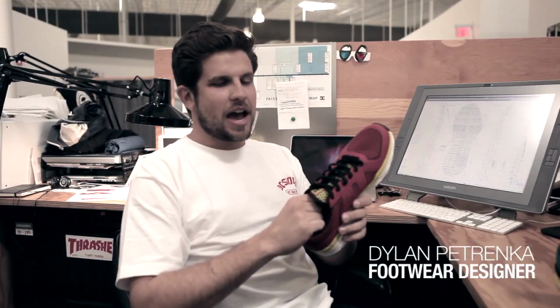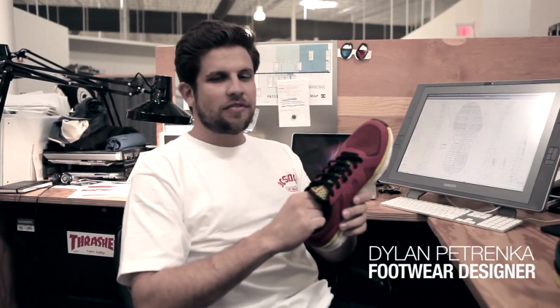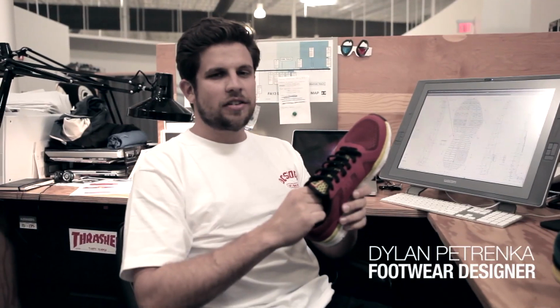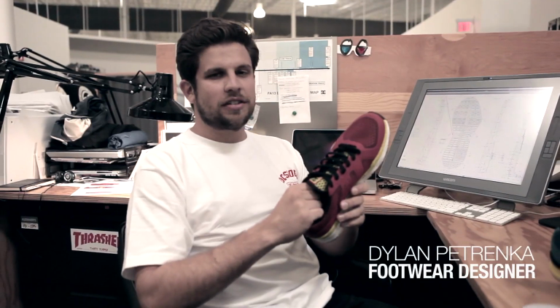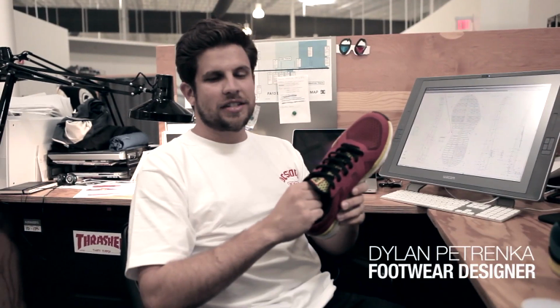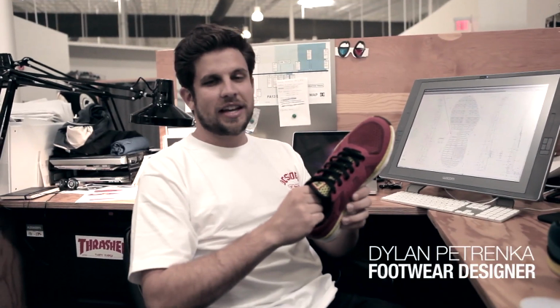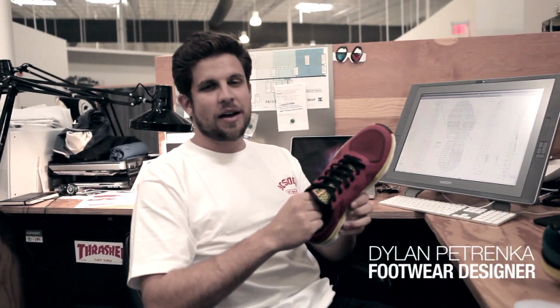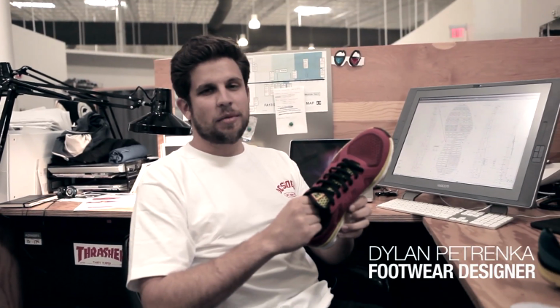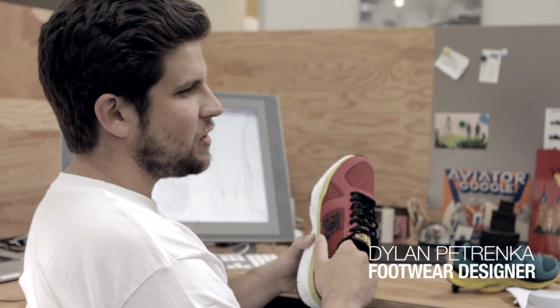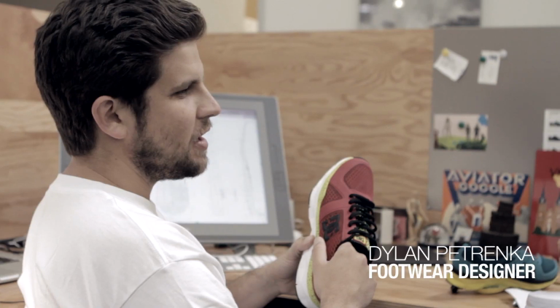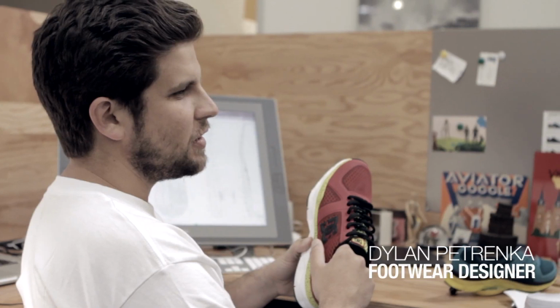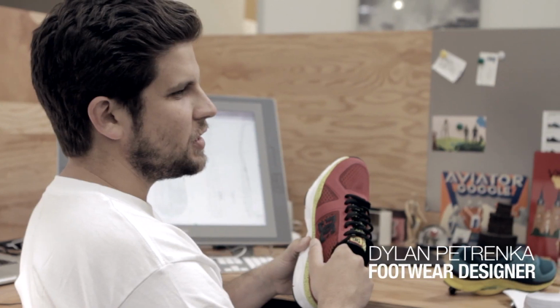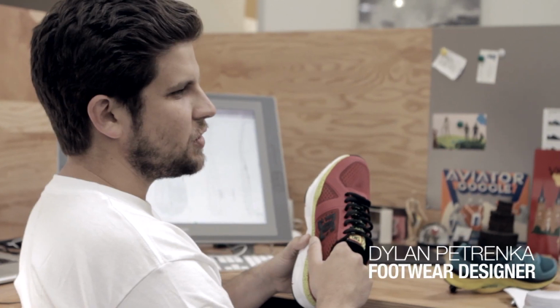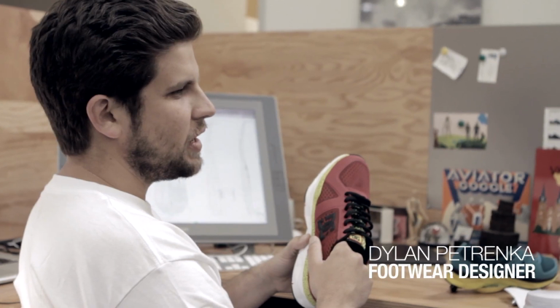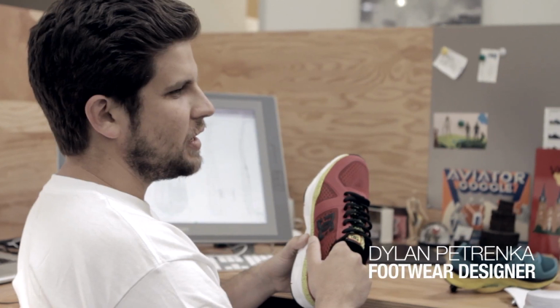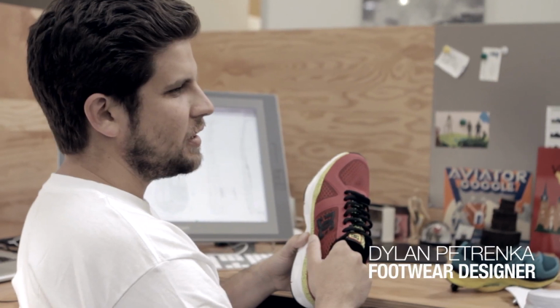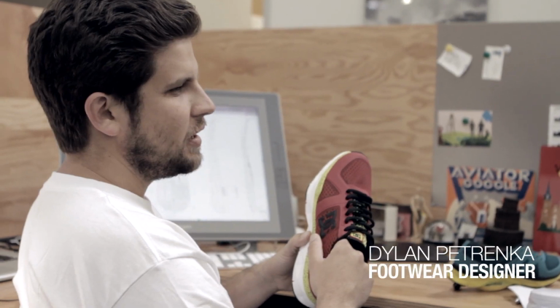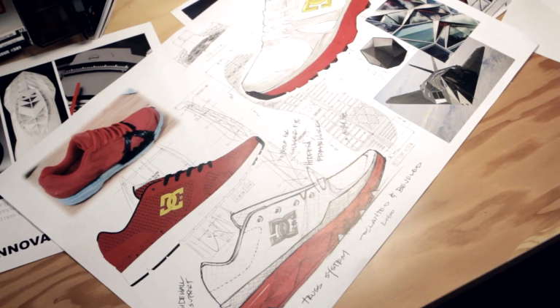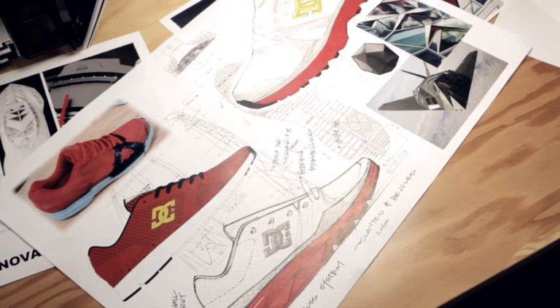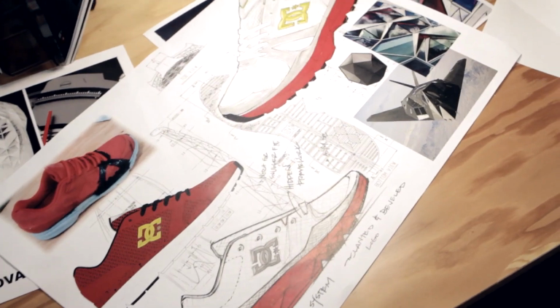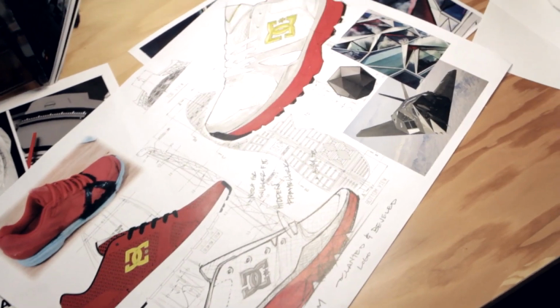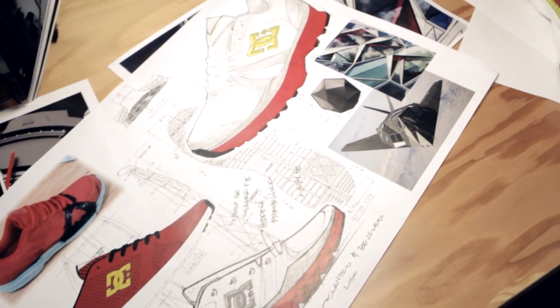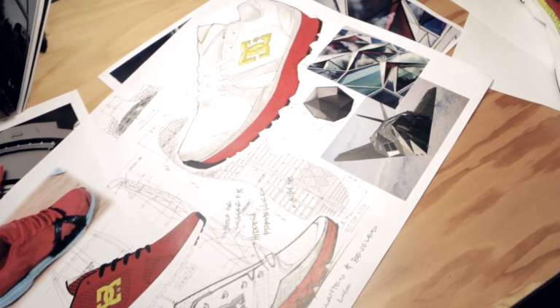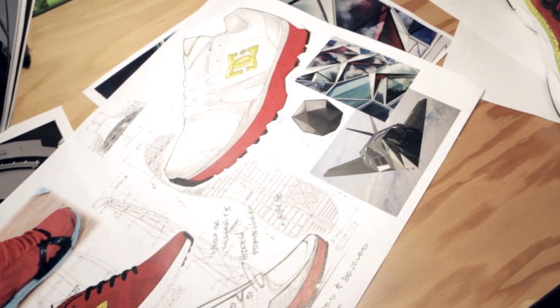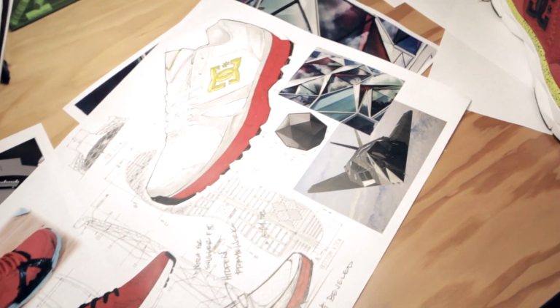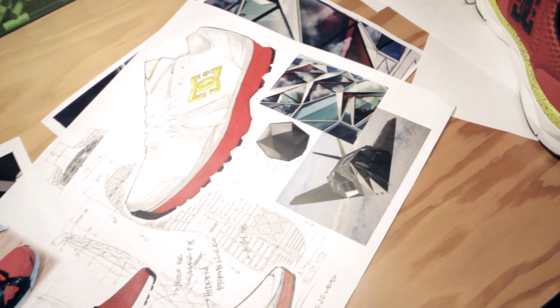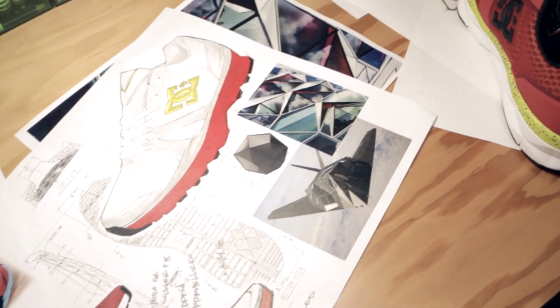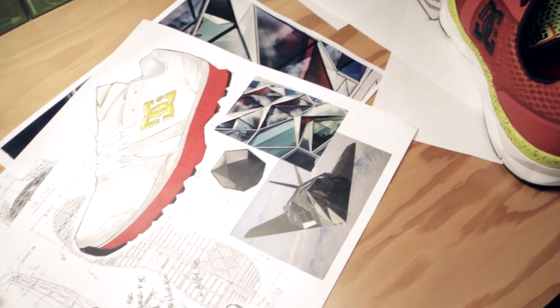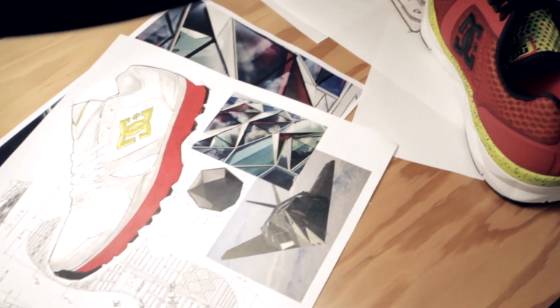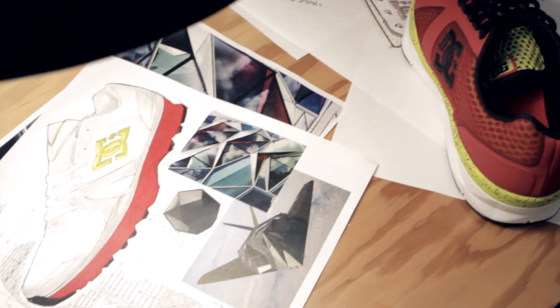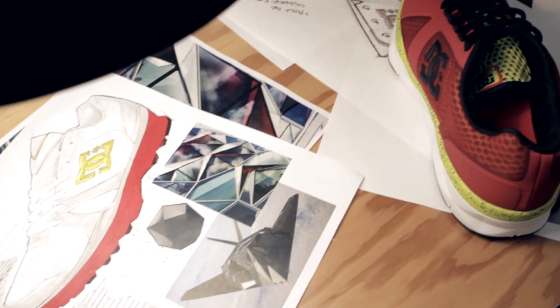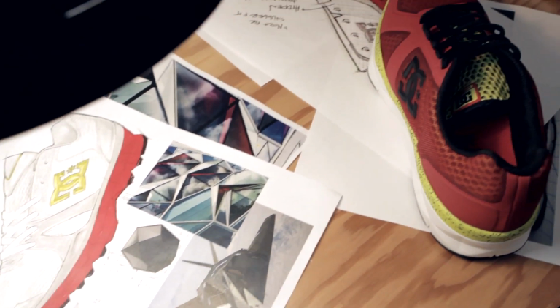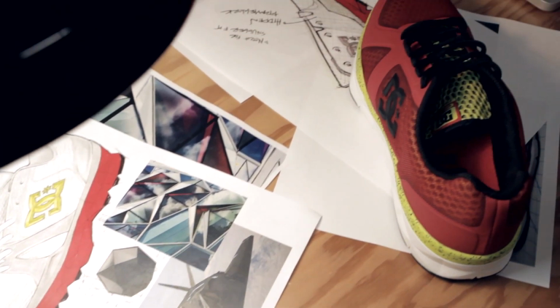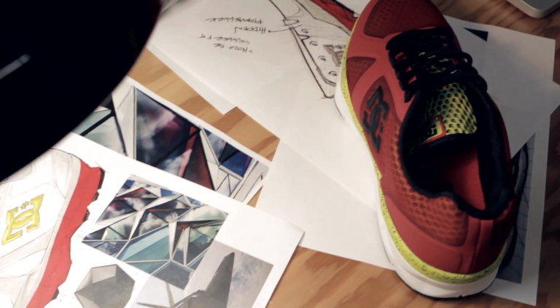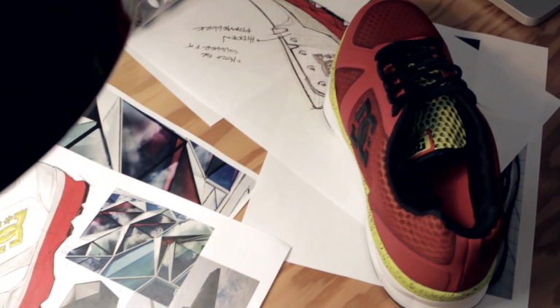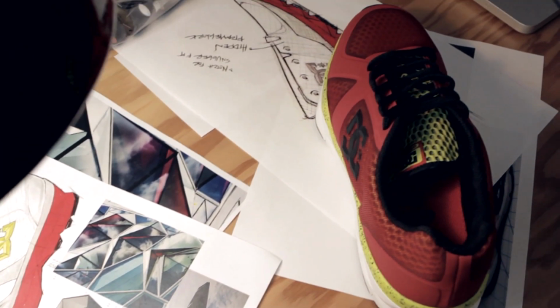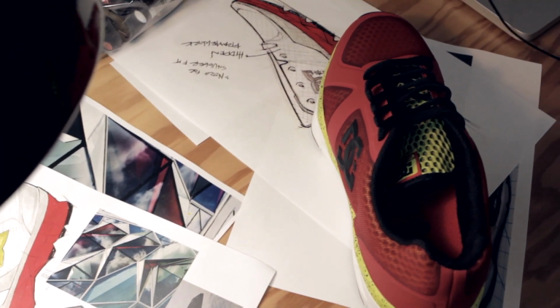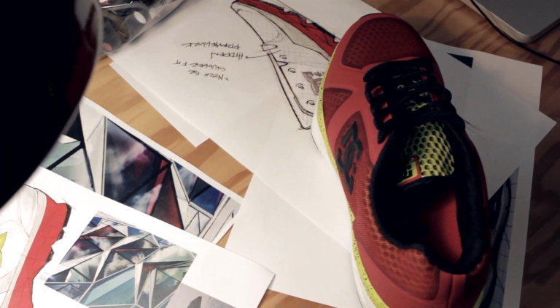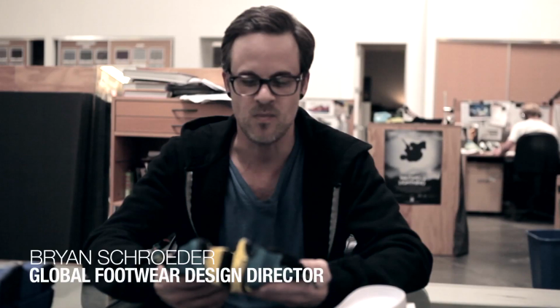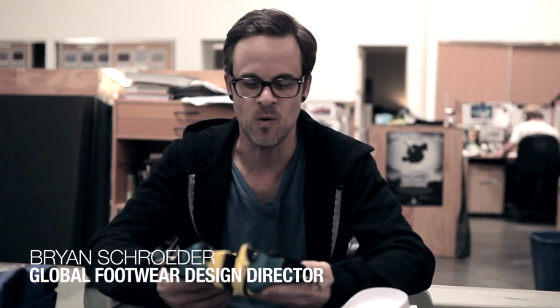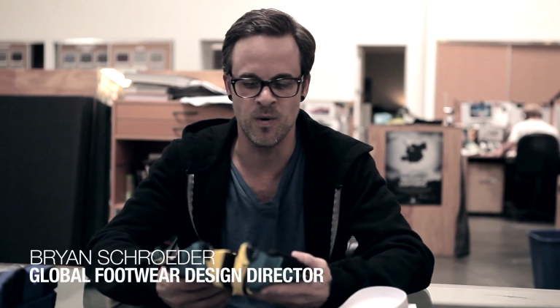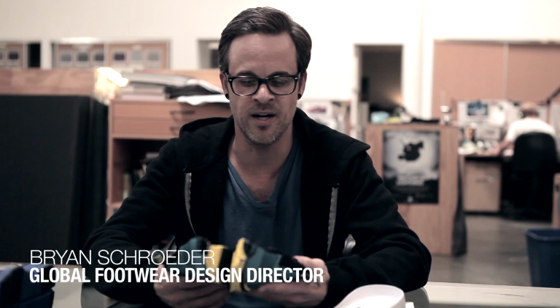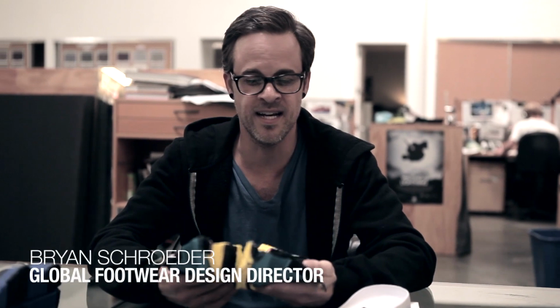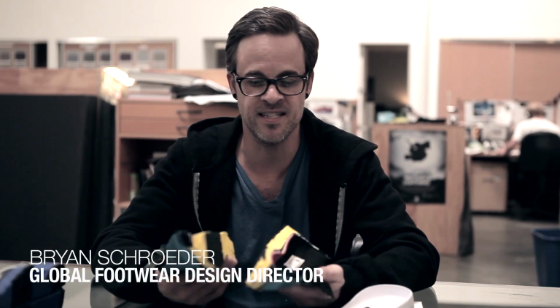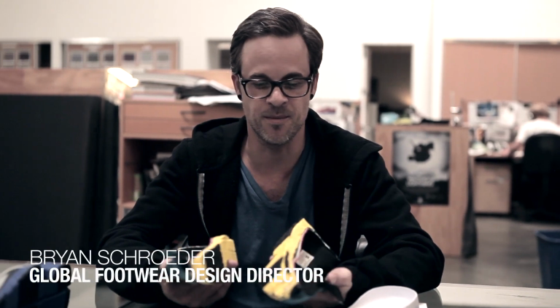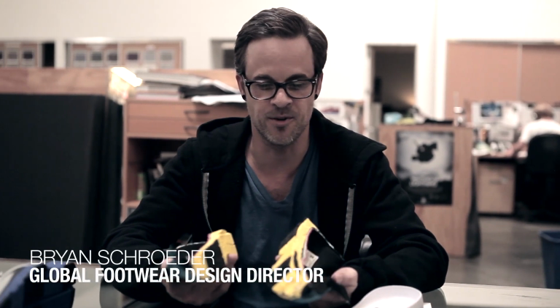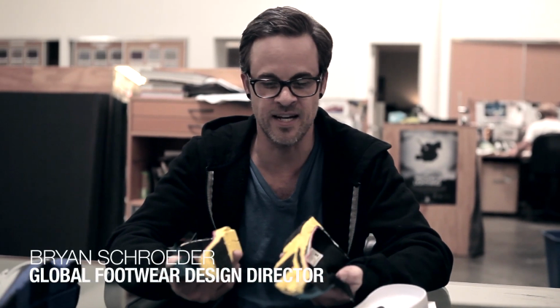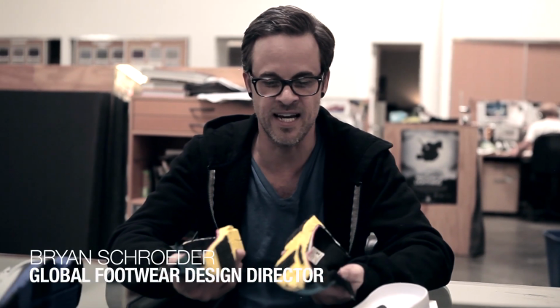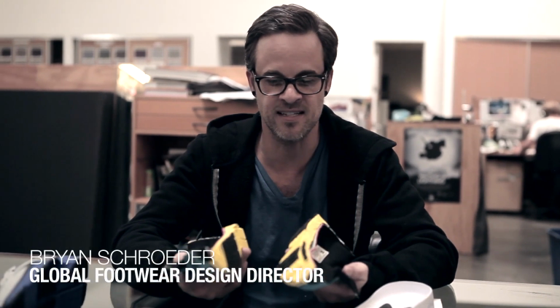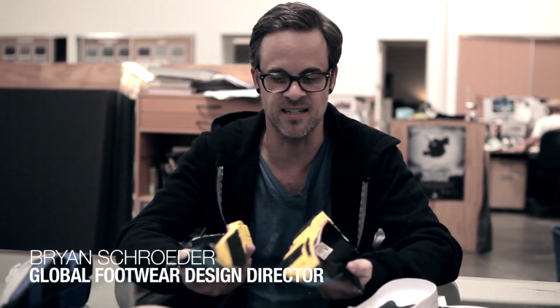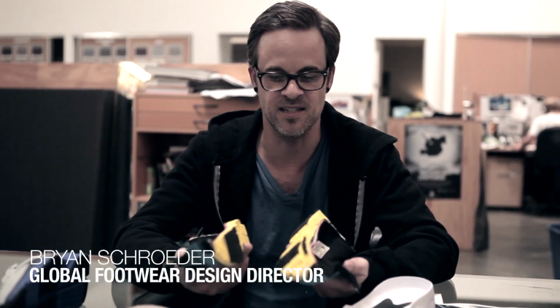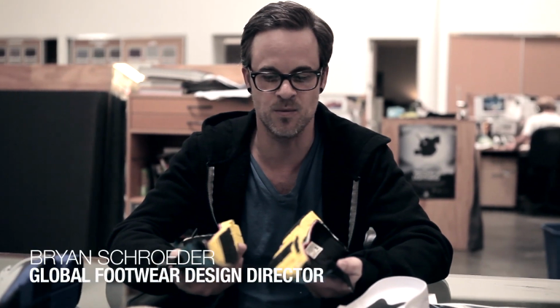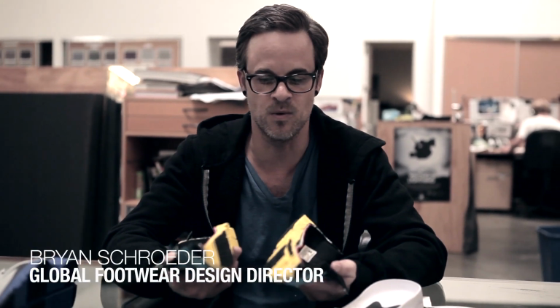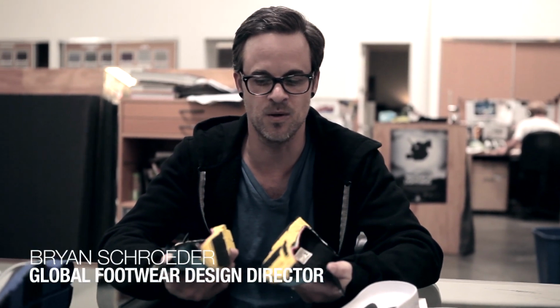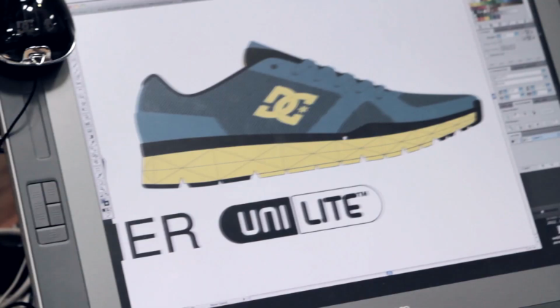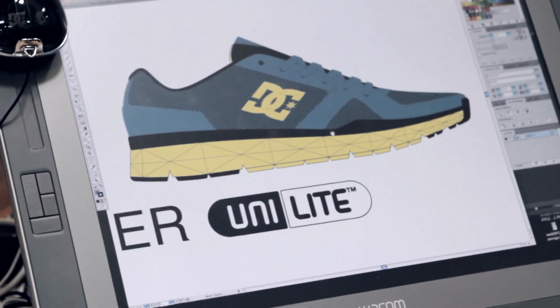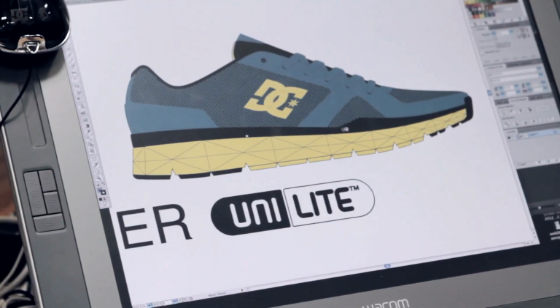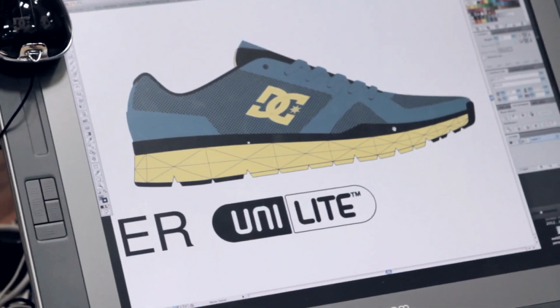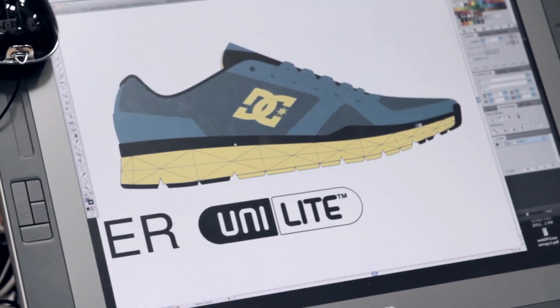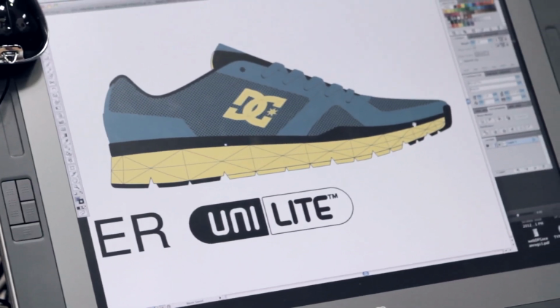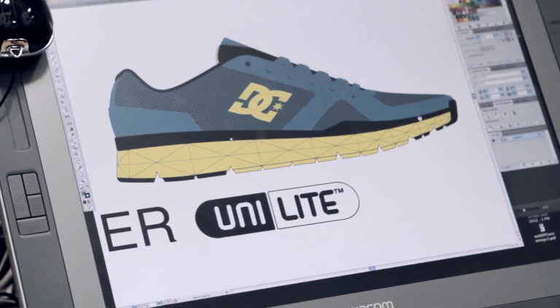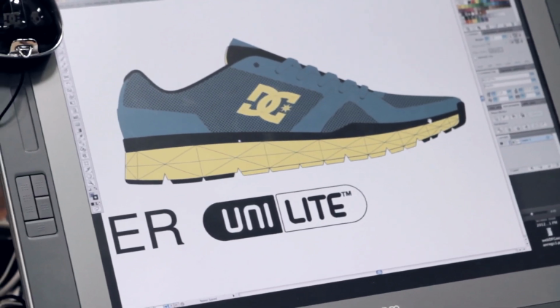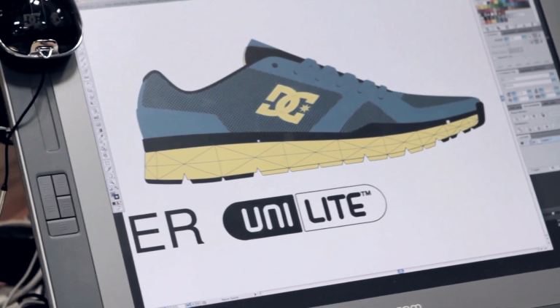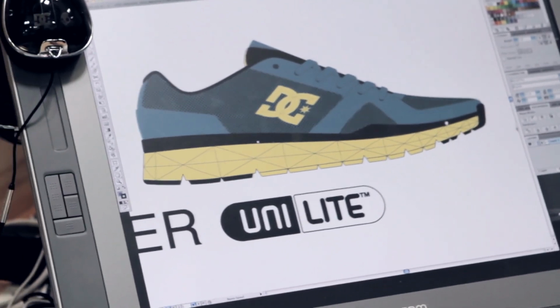After seeing how much our athletes train, it made perfect sense to provide them with the shoe. We already had some great assets — one was our Unilite technology.